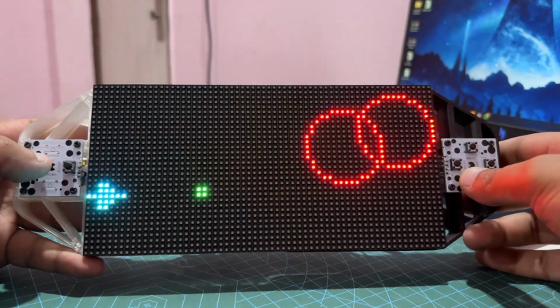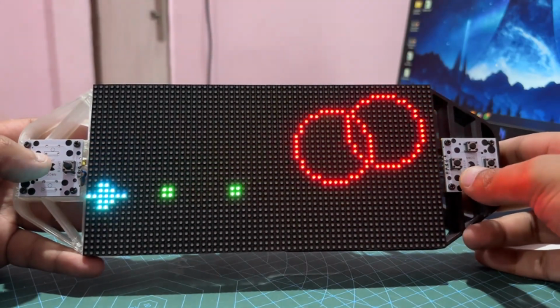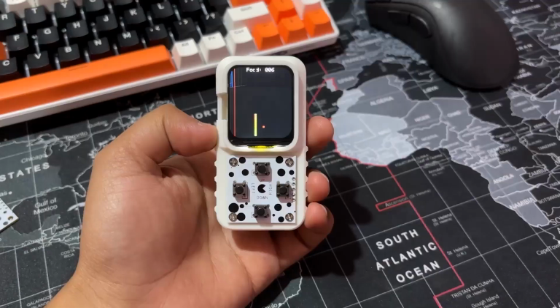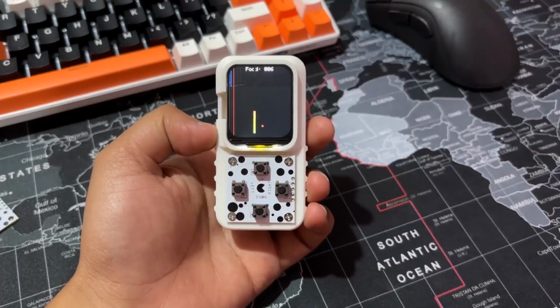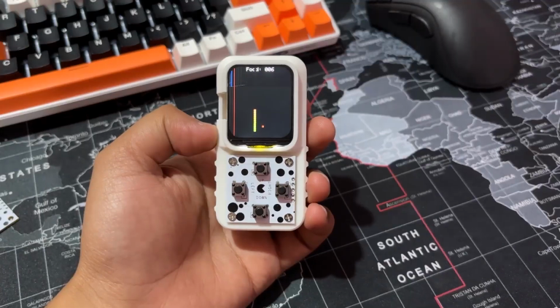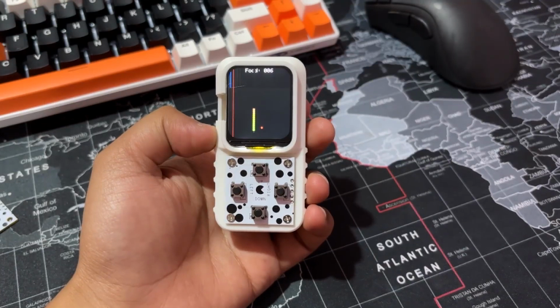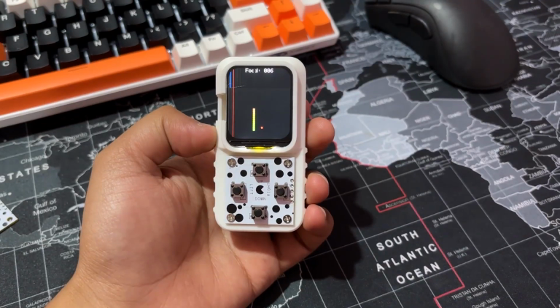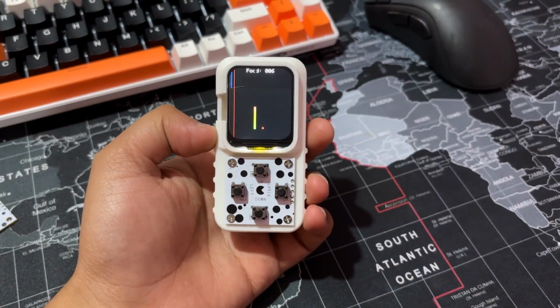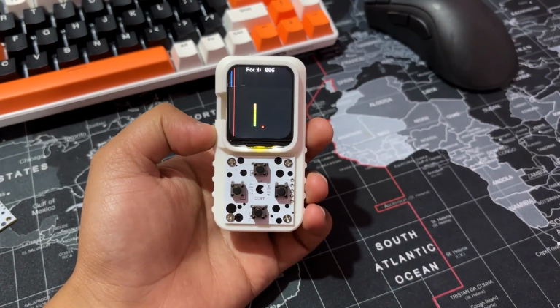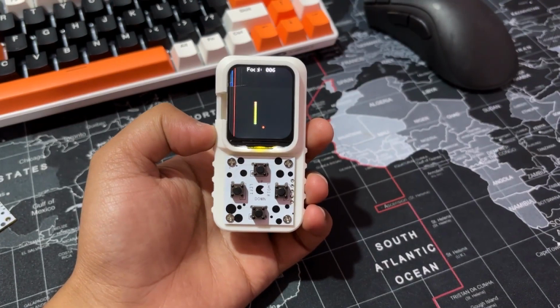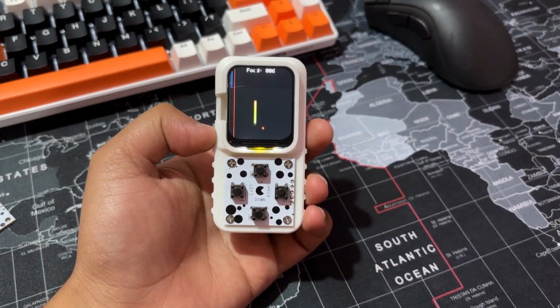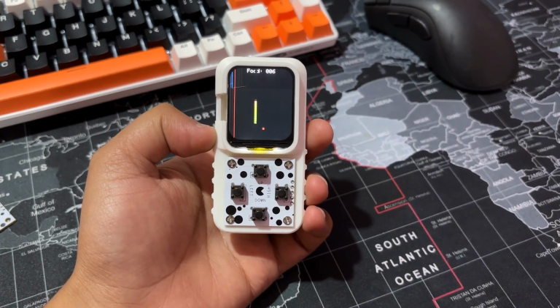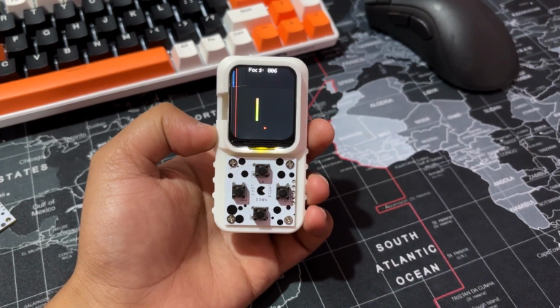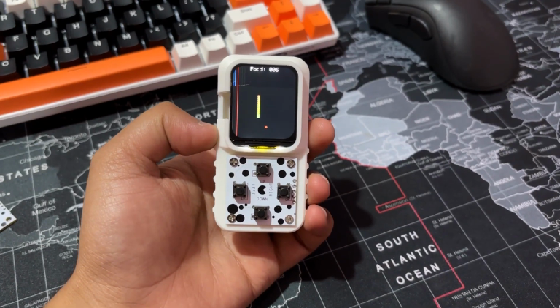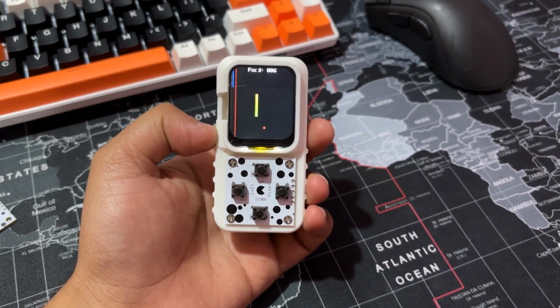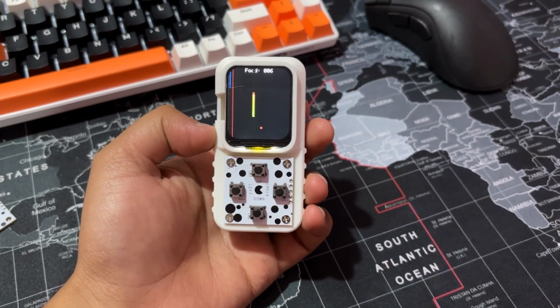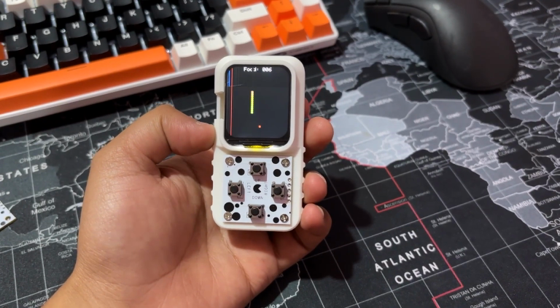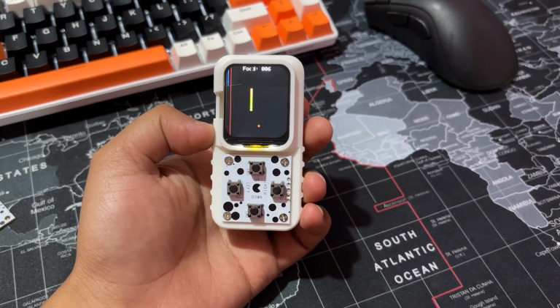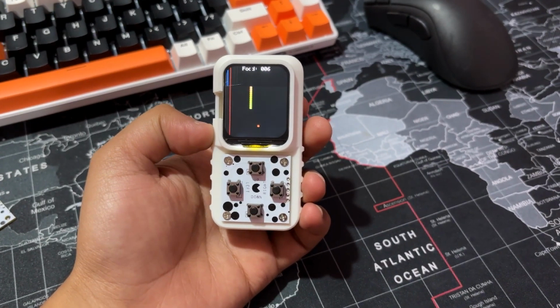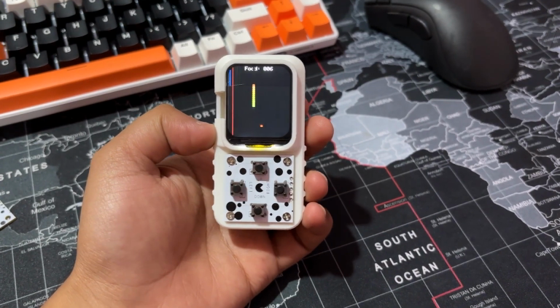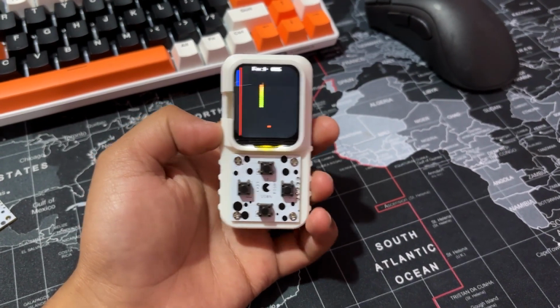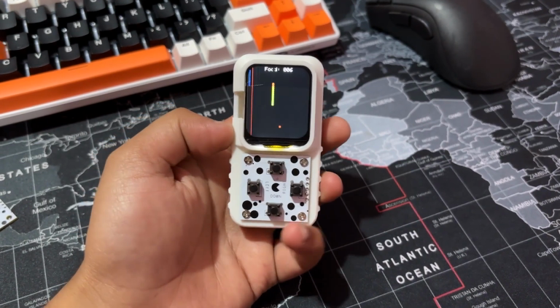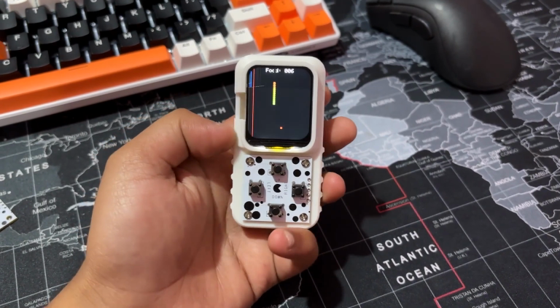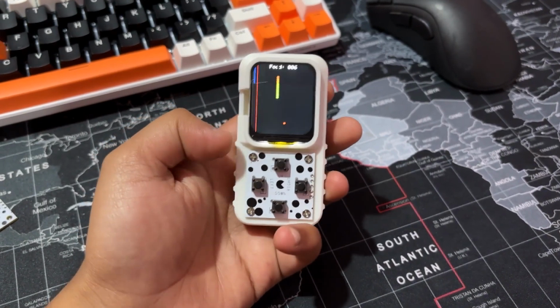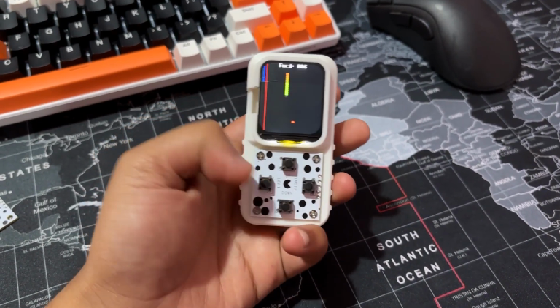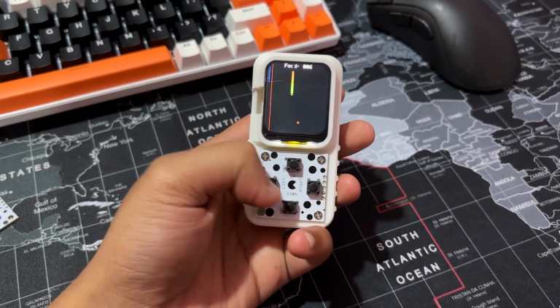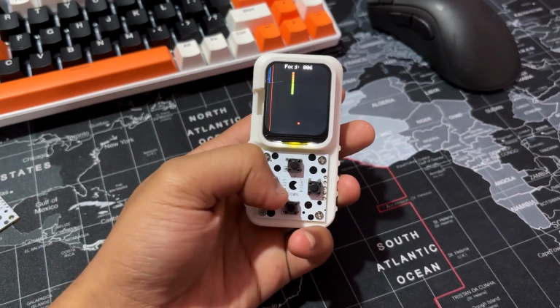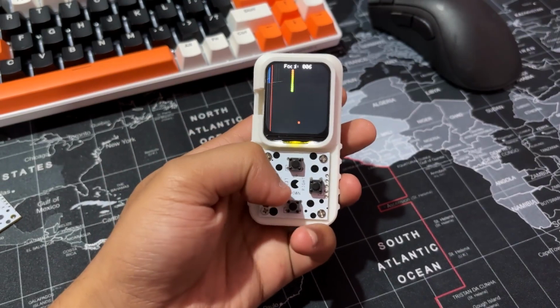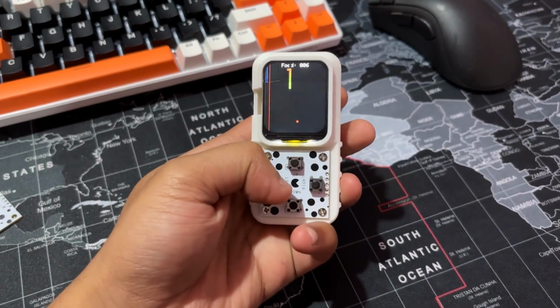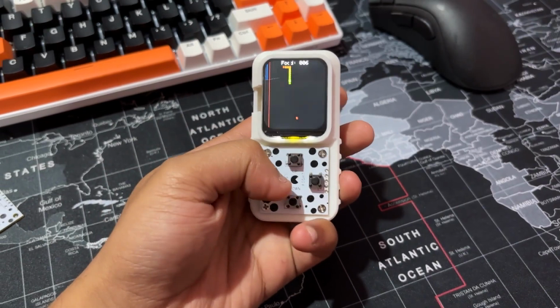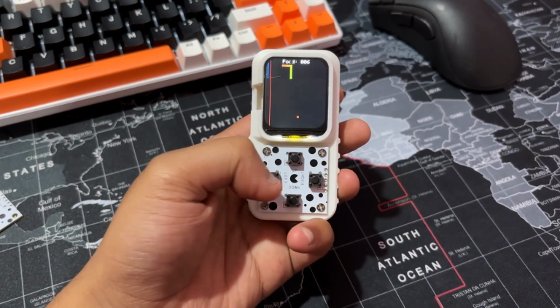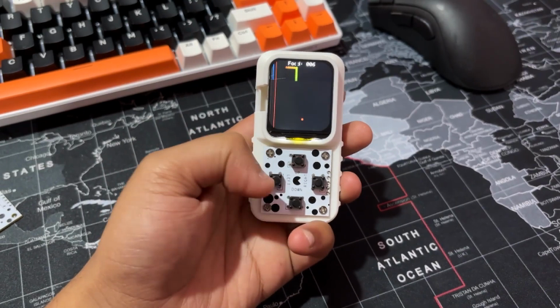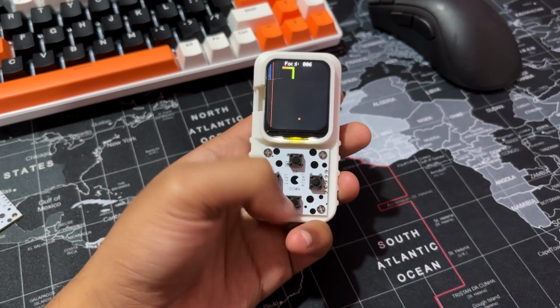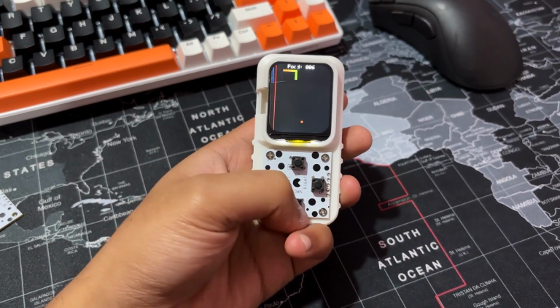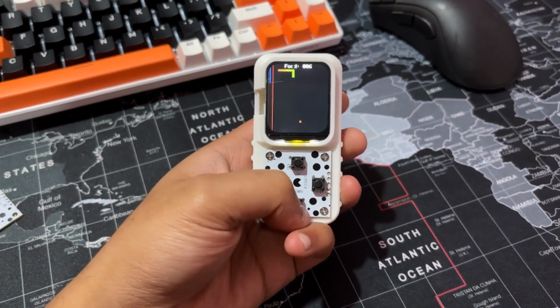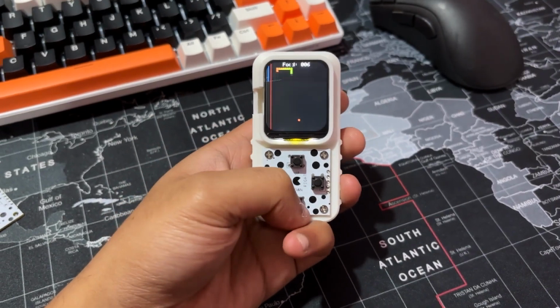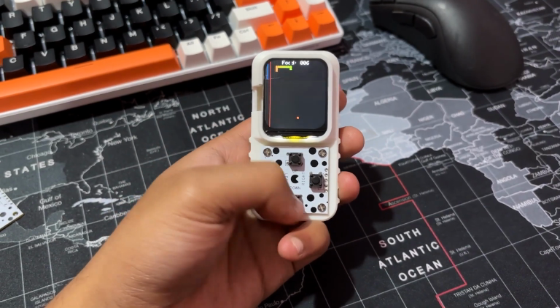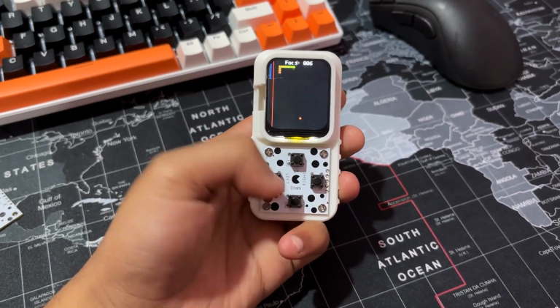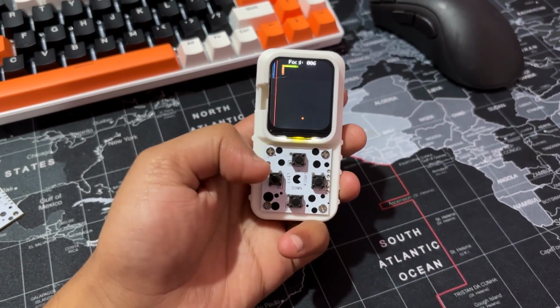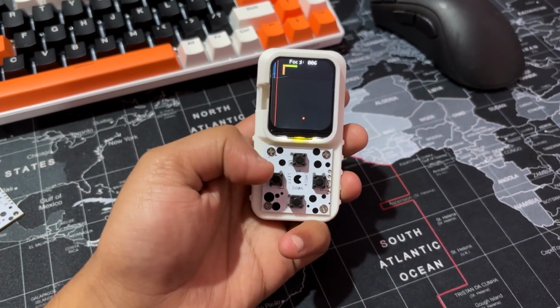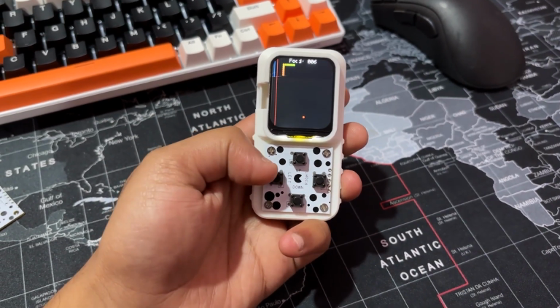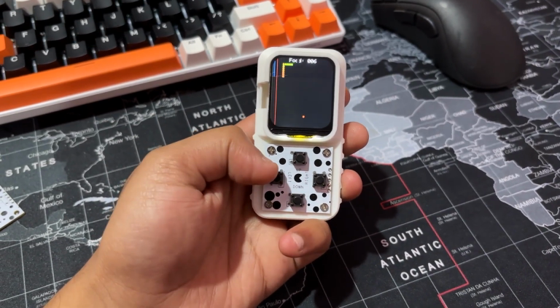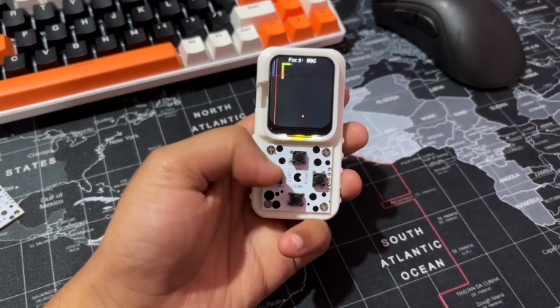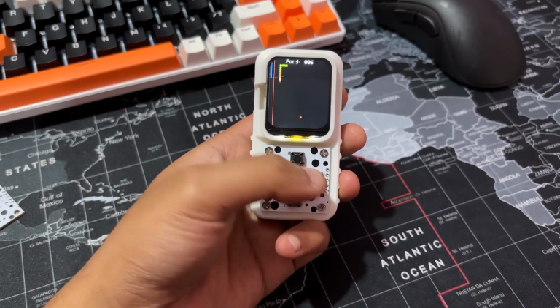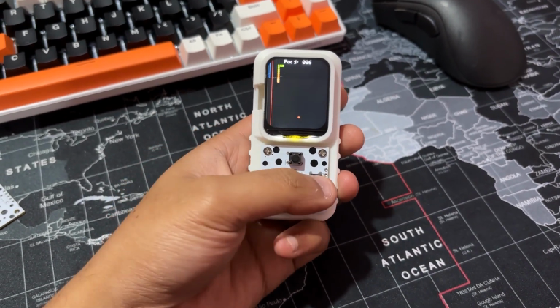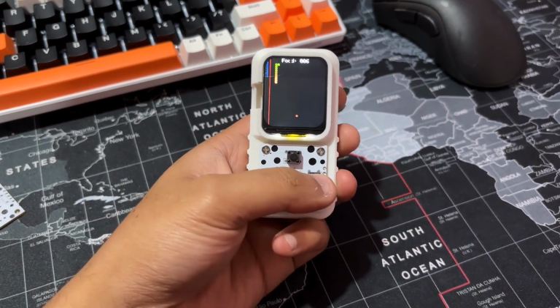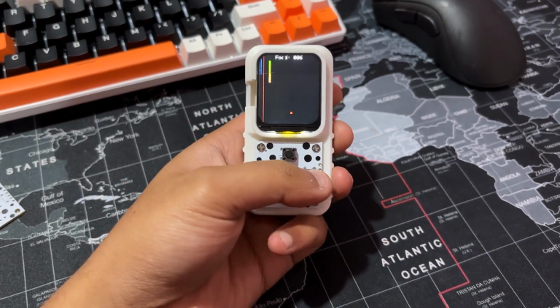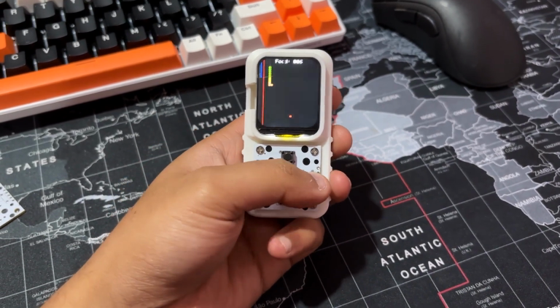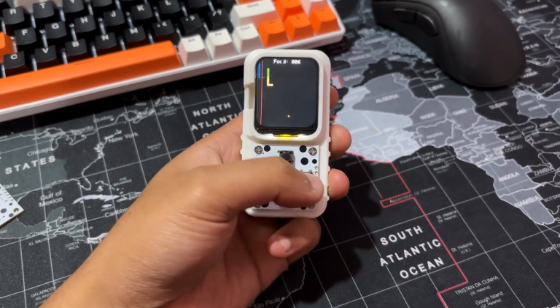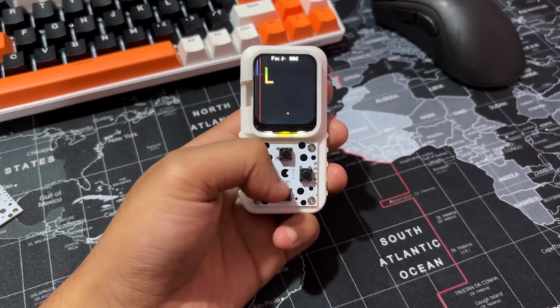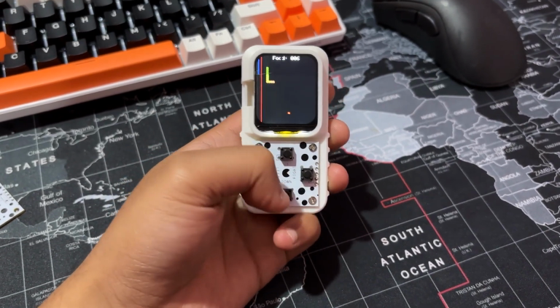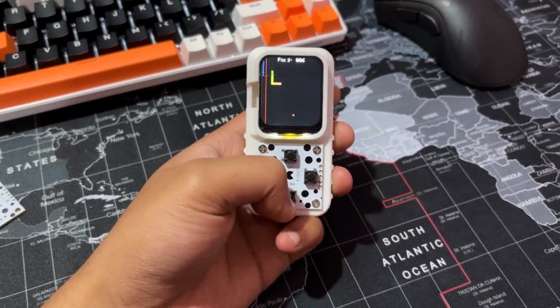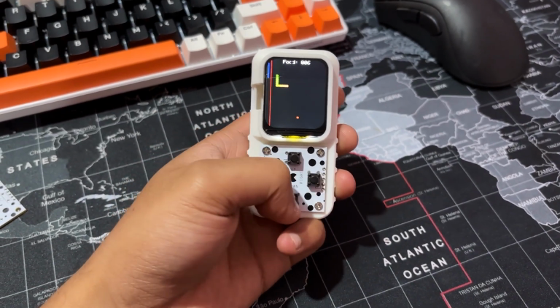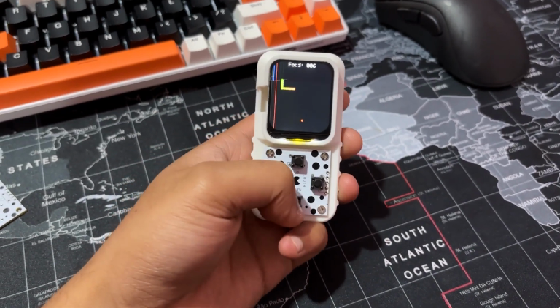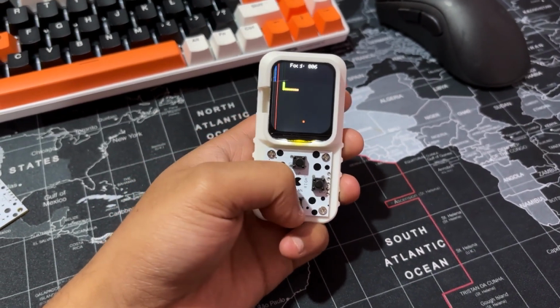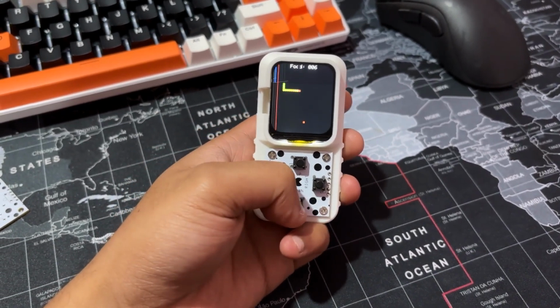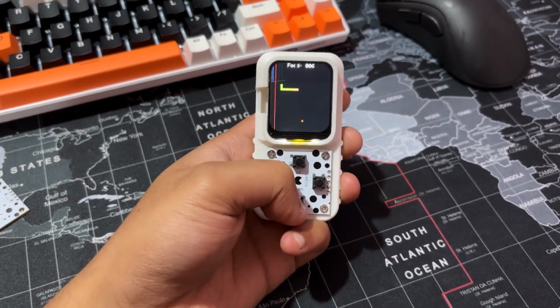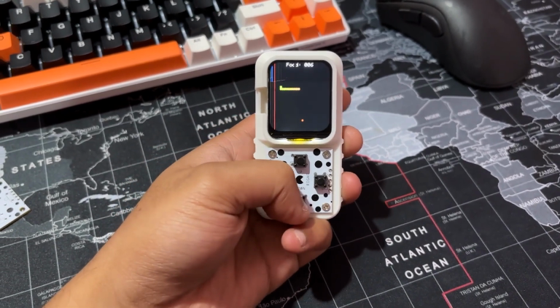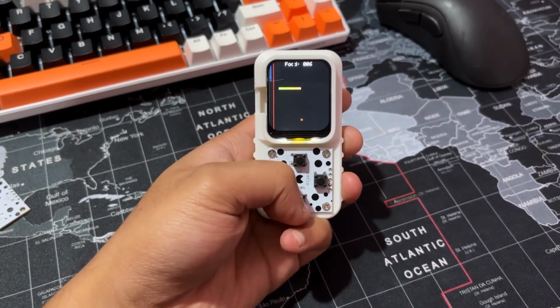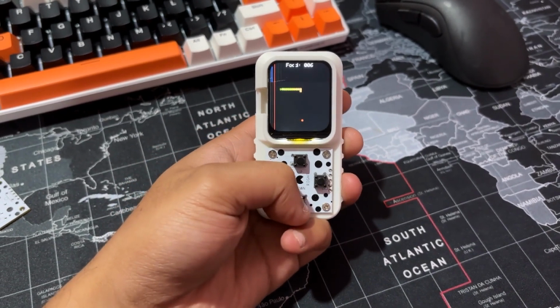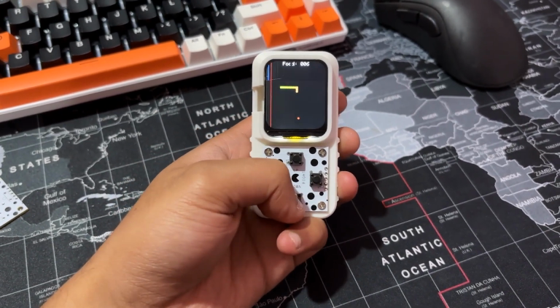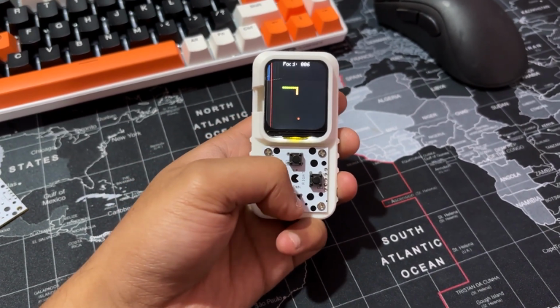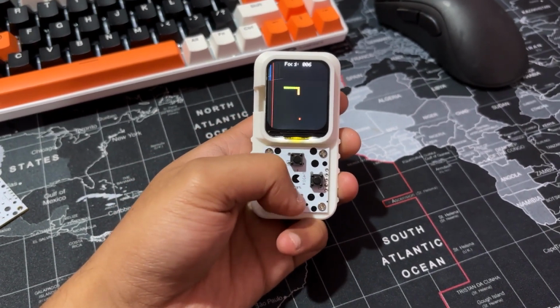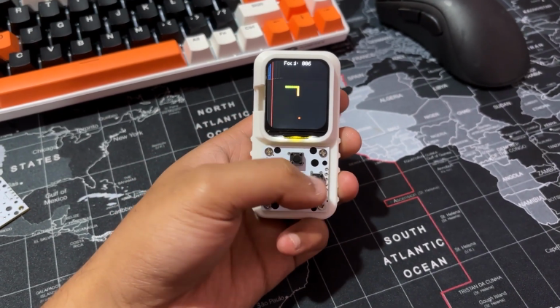For the mini version, I have only ported the snake game, but we could make more games for this device, which could be an idea for a future project.